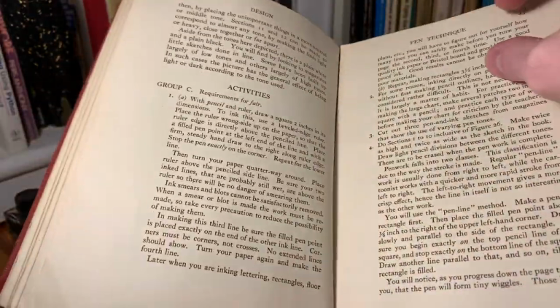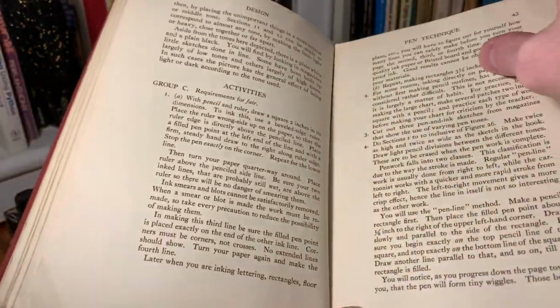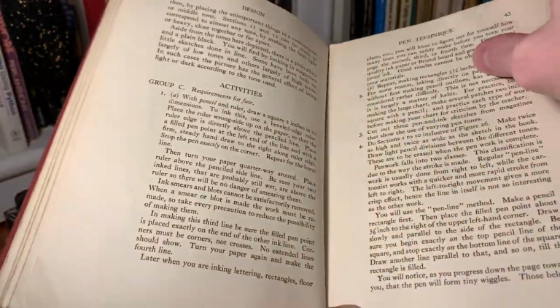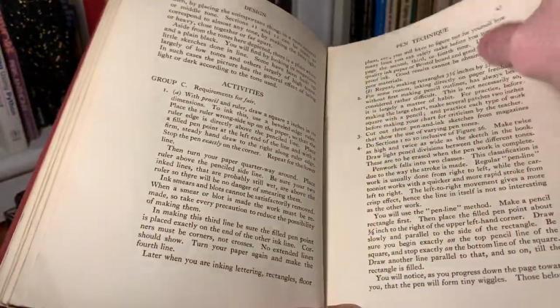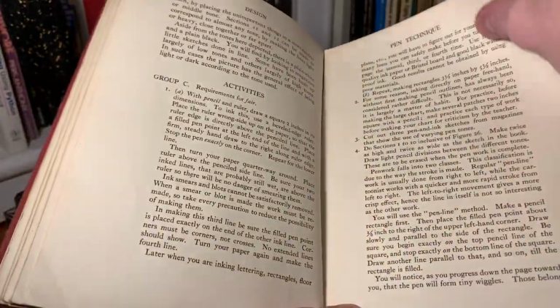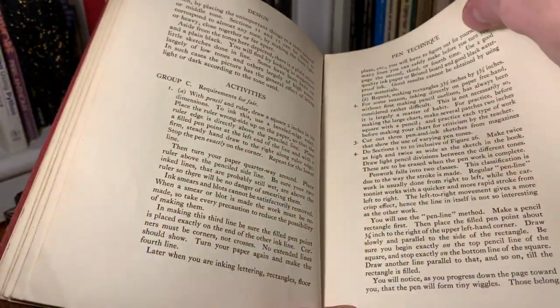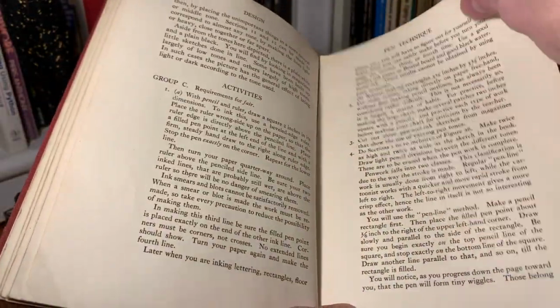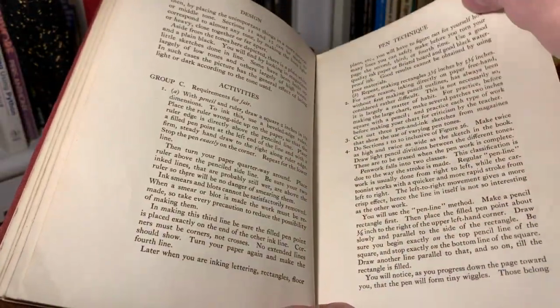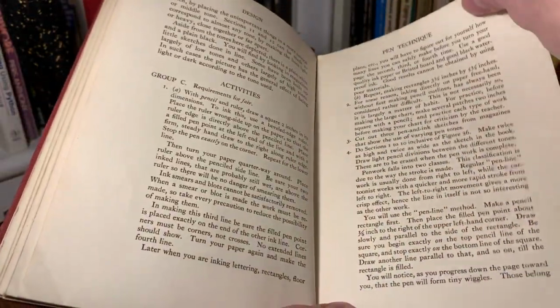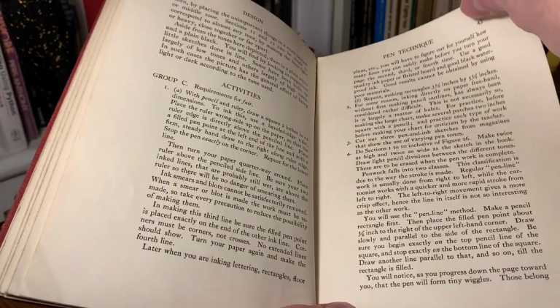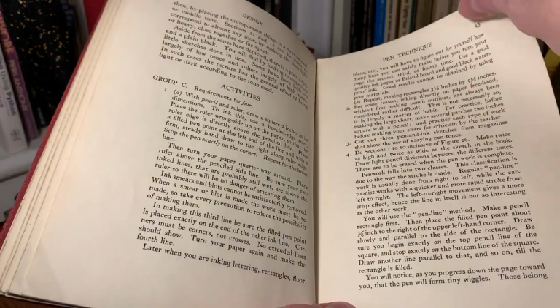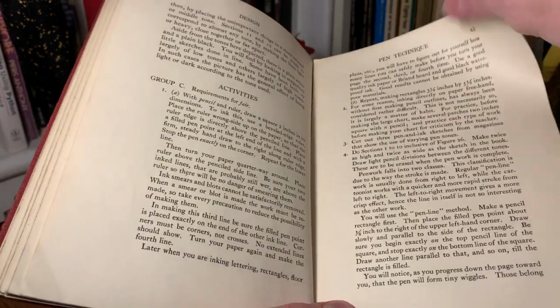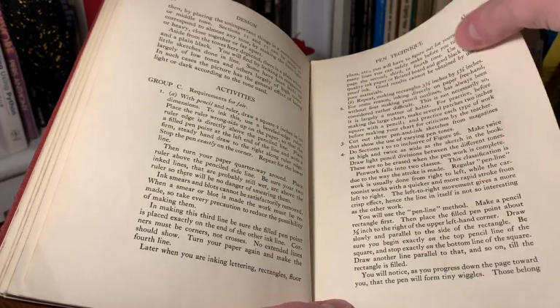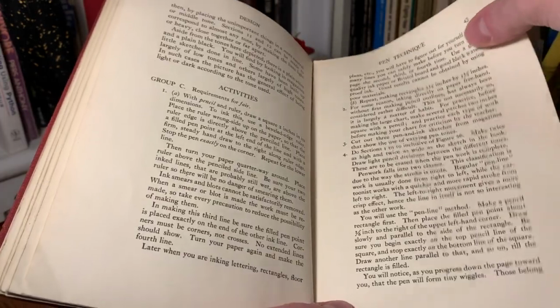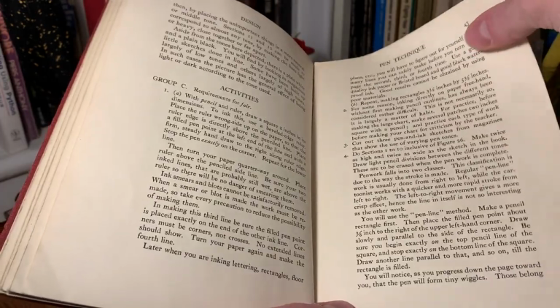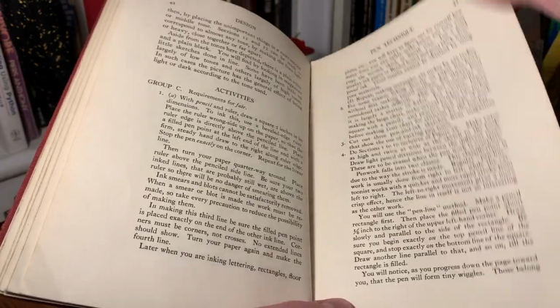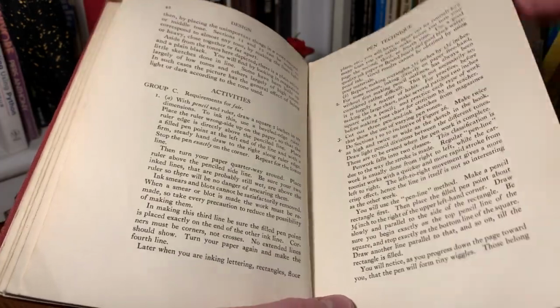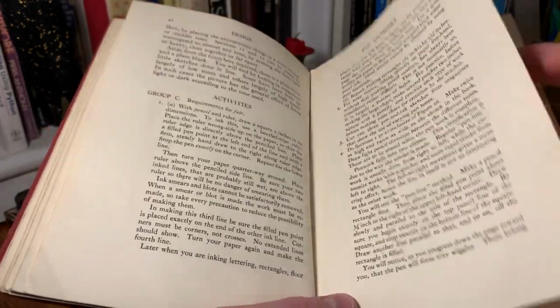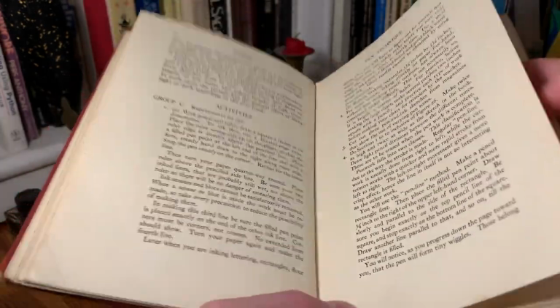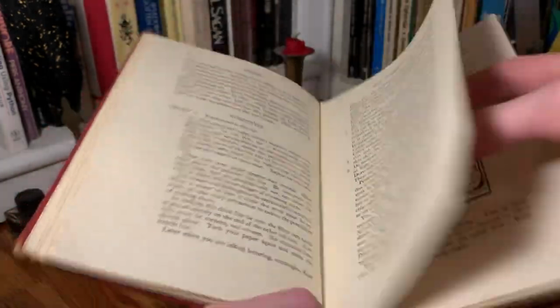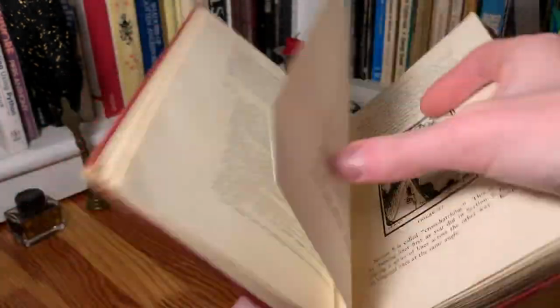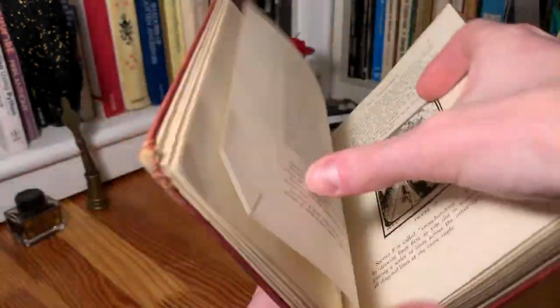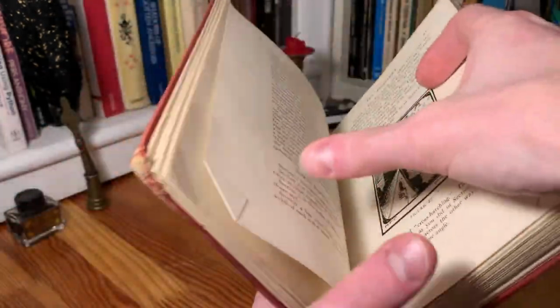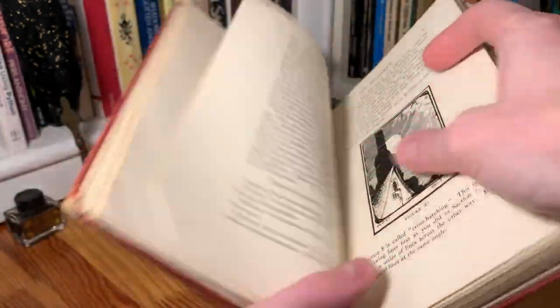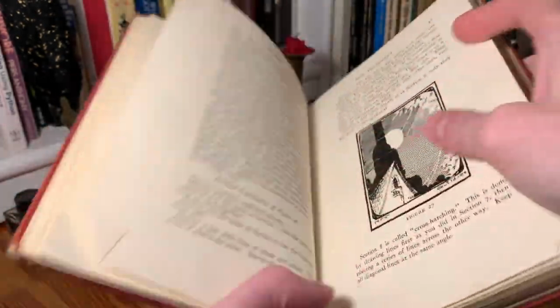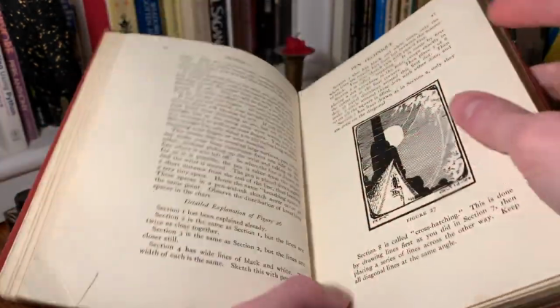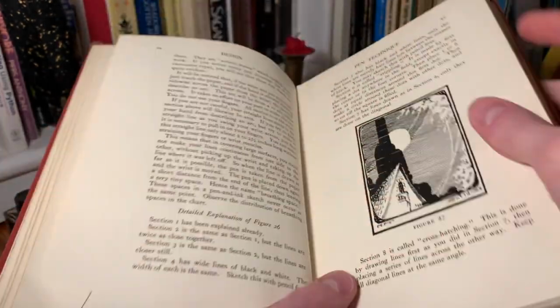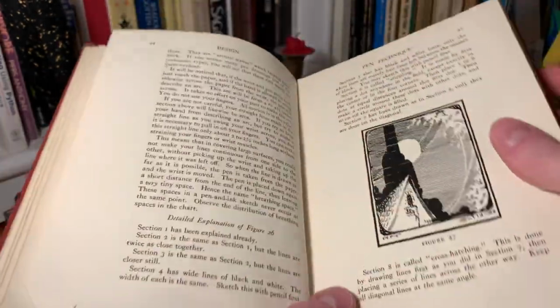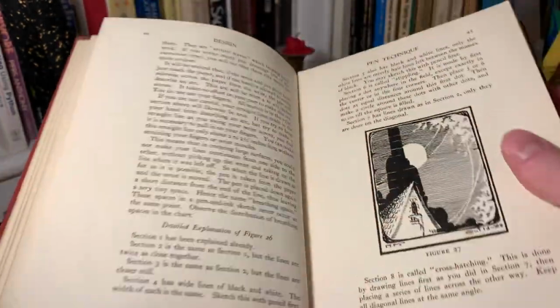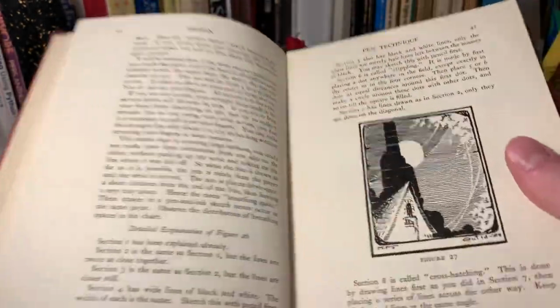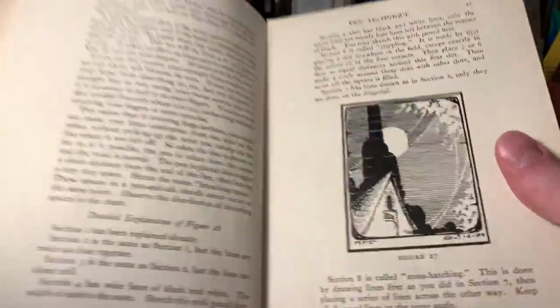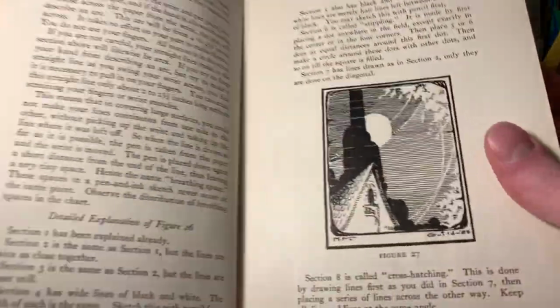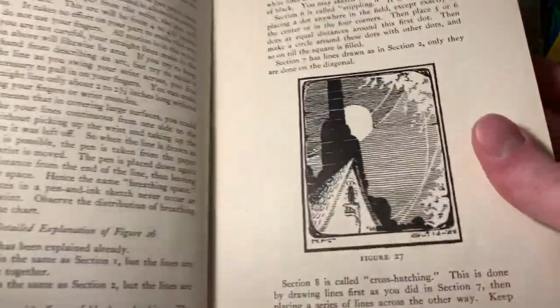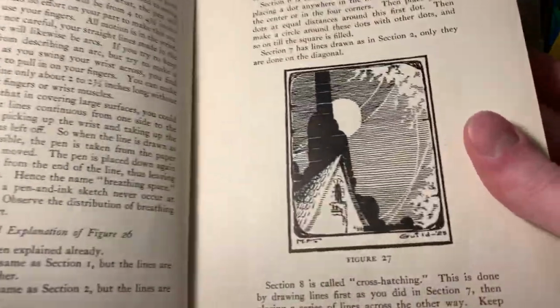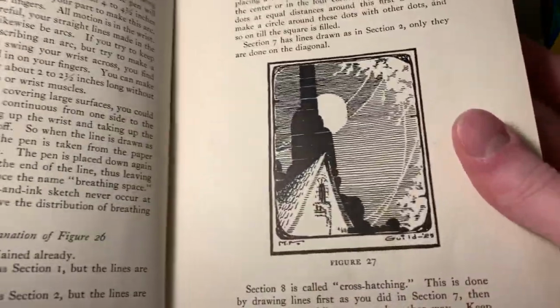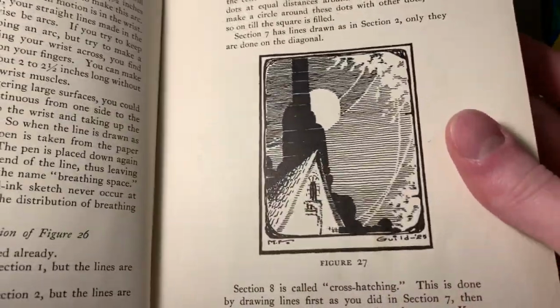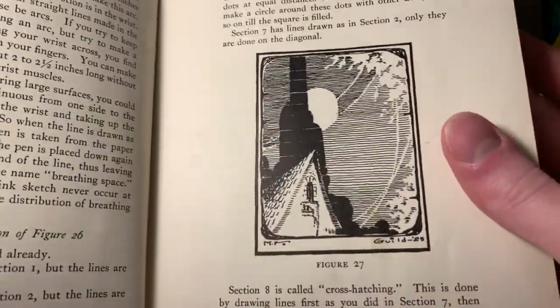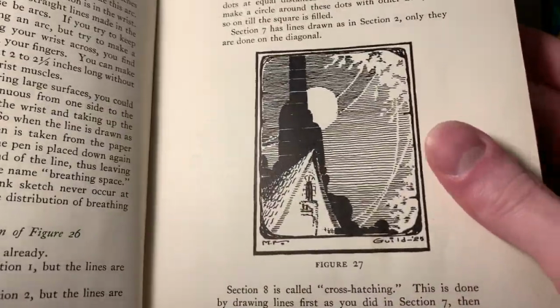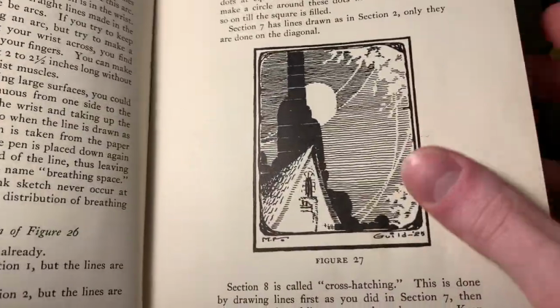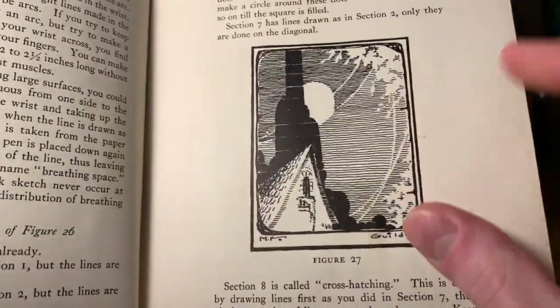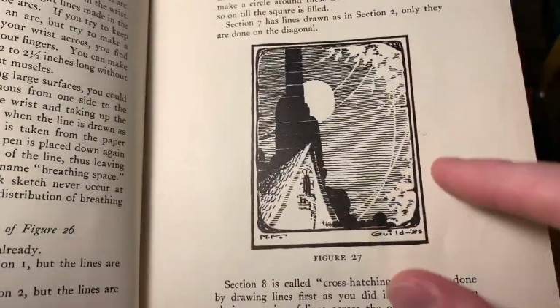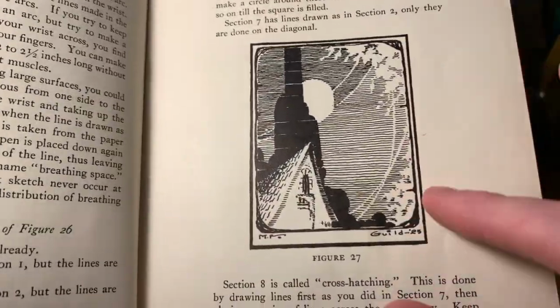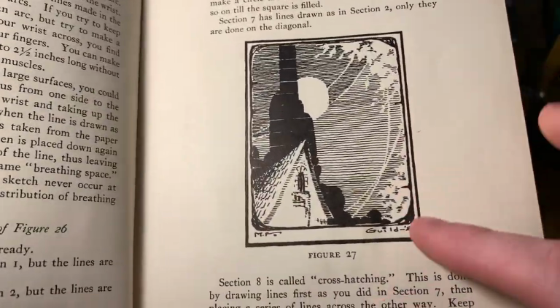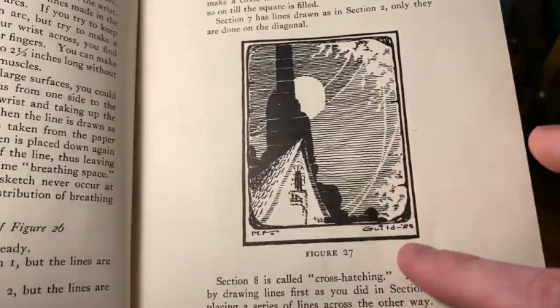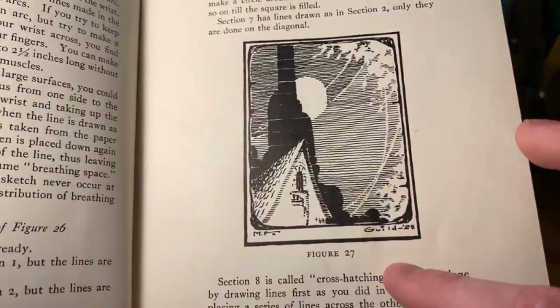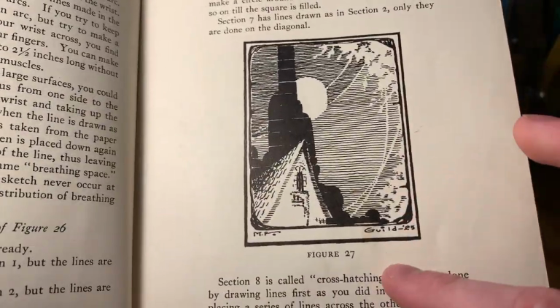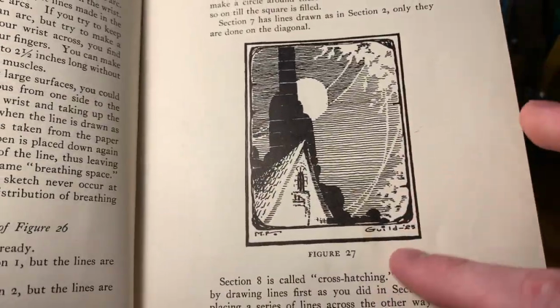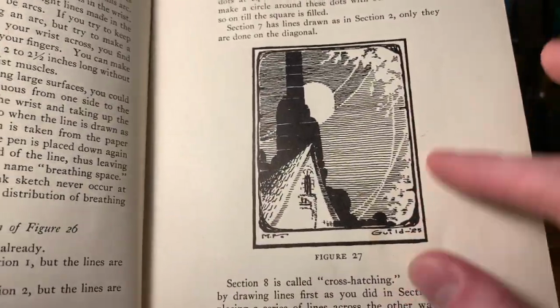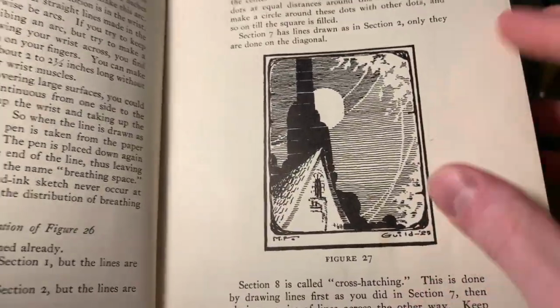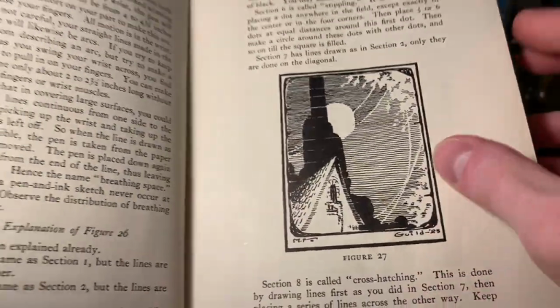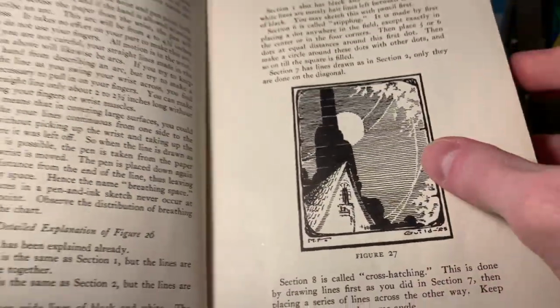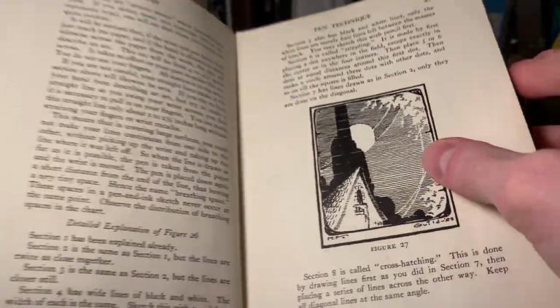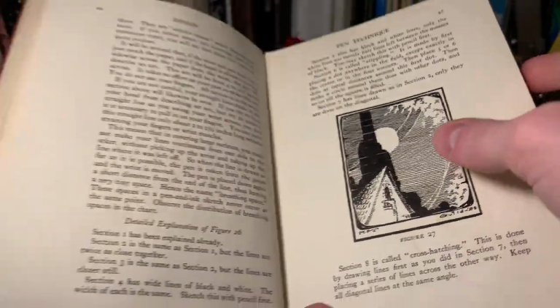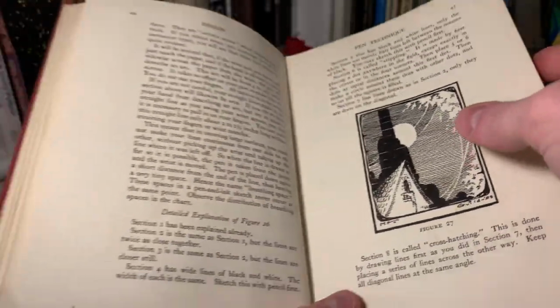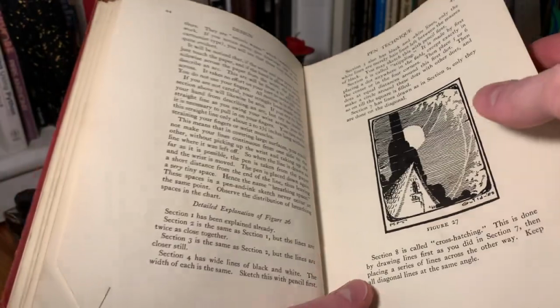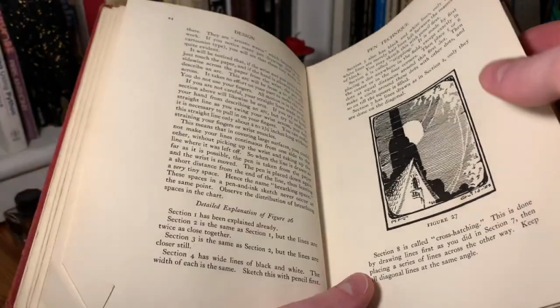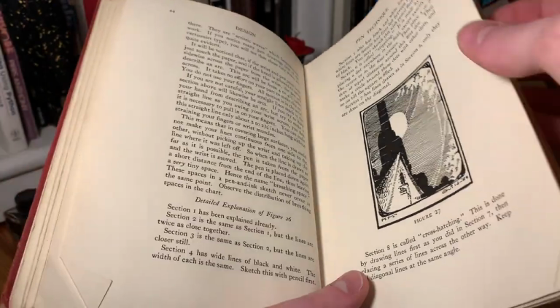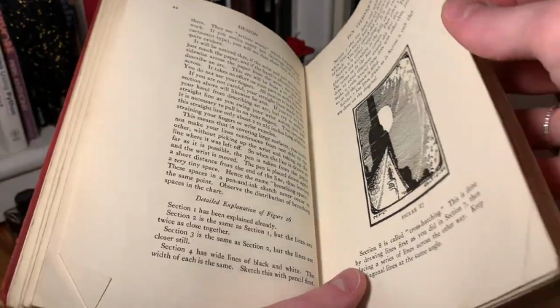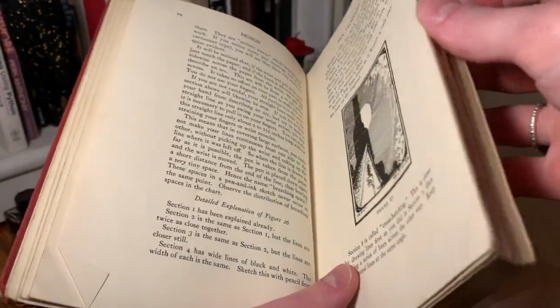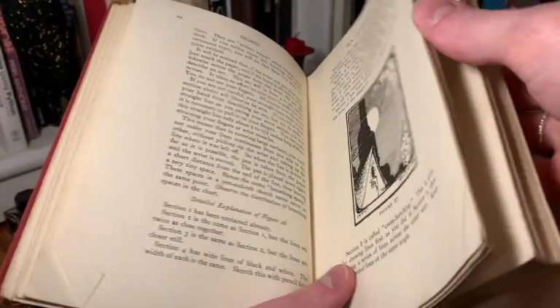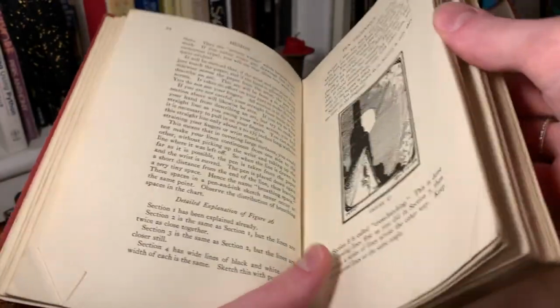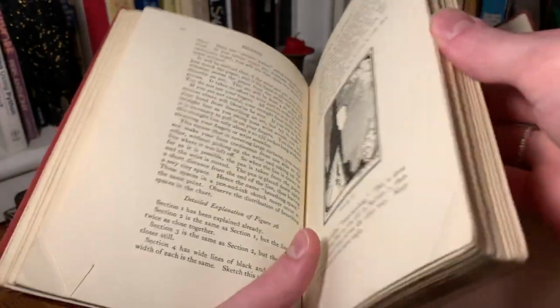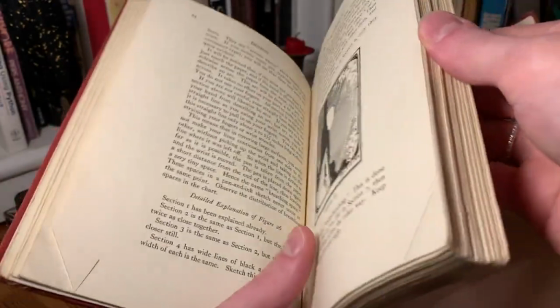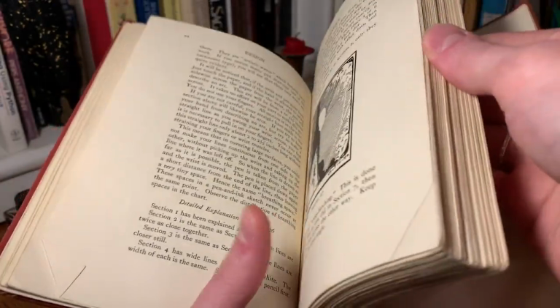And we aren't even that far into the book yet. We've still got quite a bit to go here. This is just an example of that sort of ink drawing, so I'm going to flip ahead.